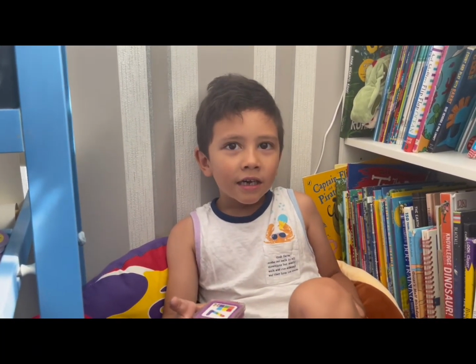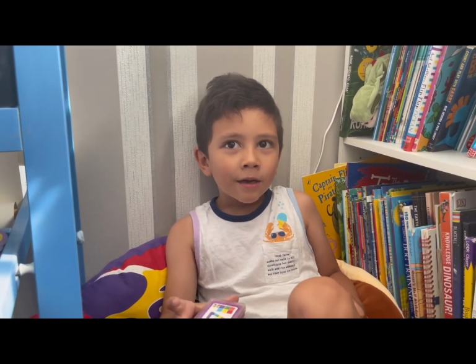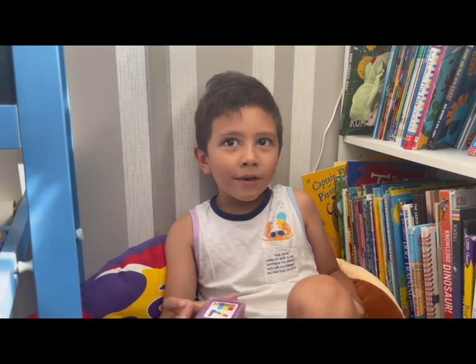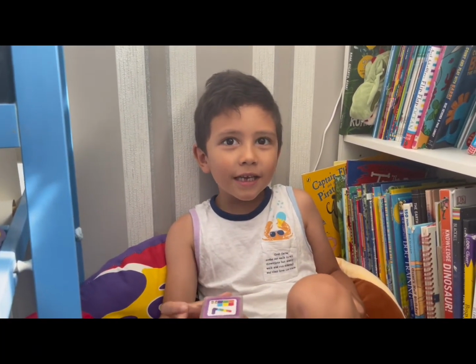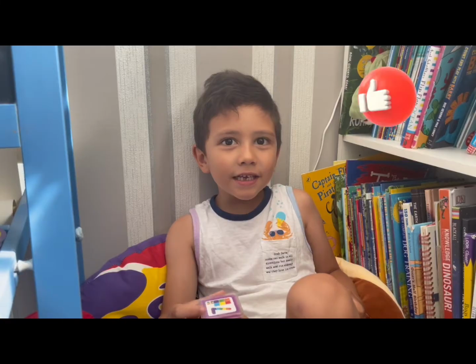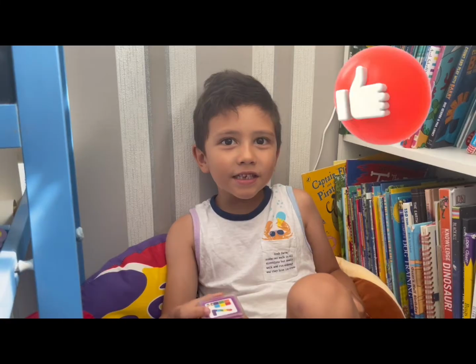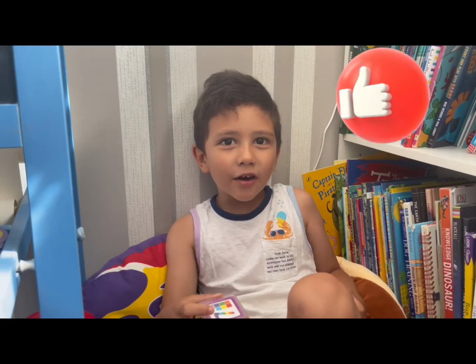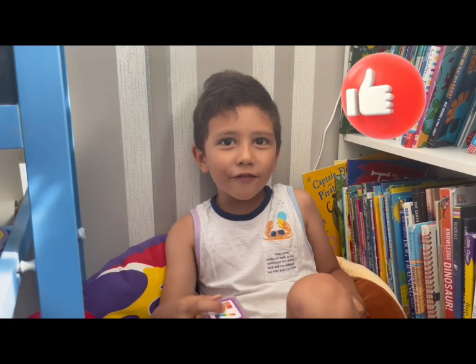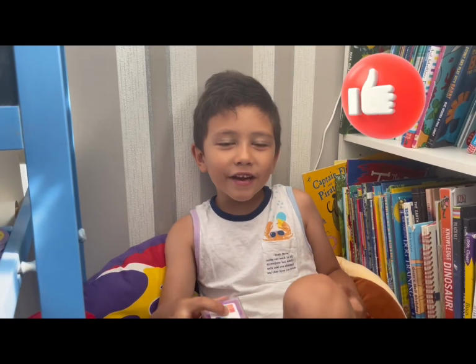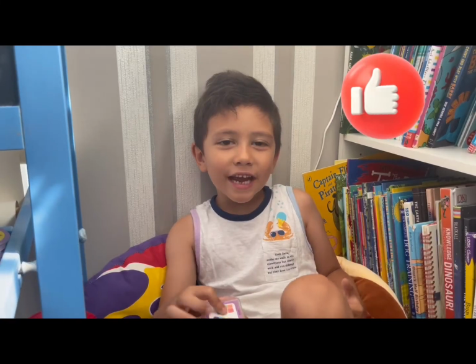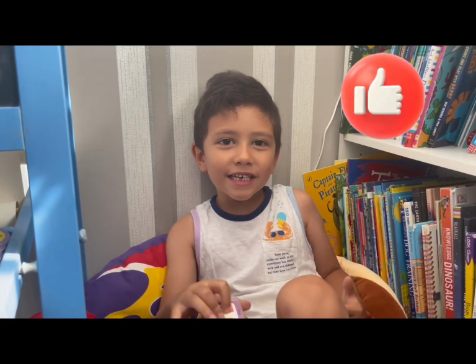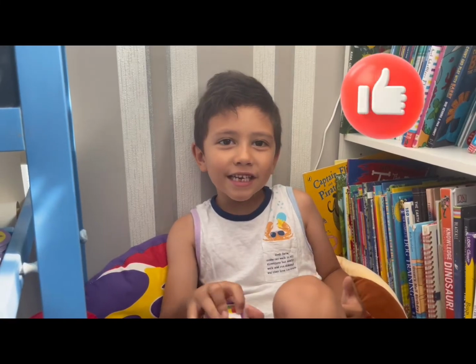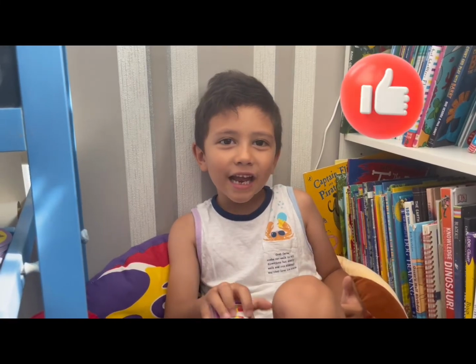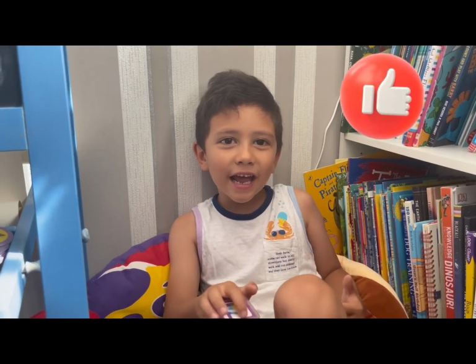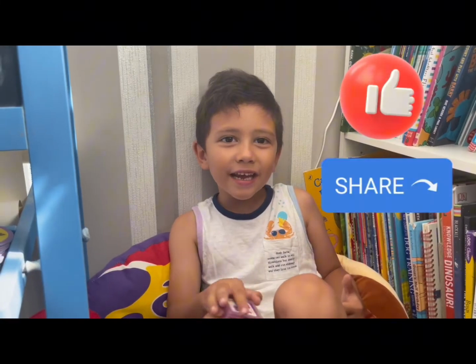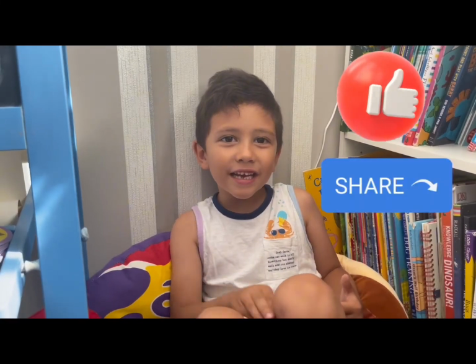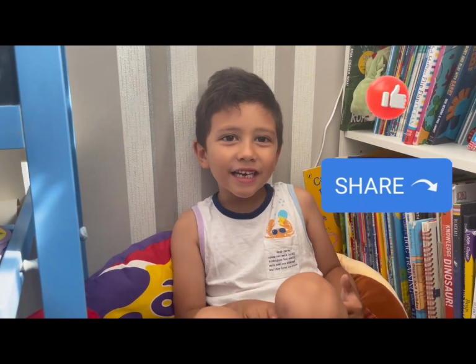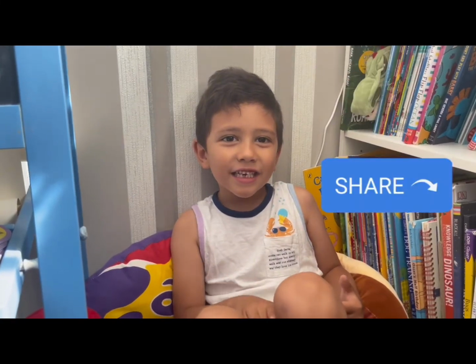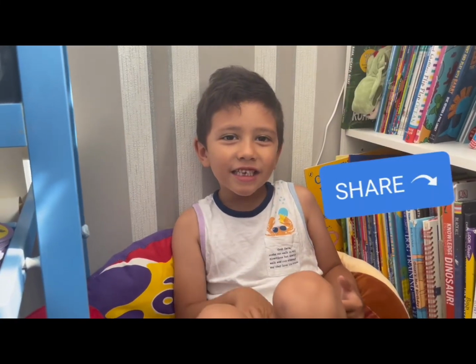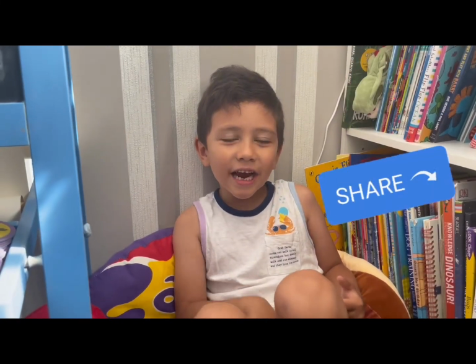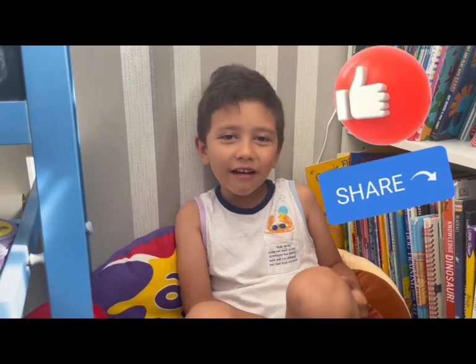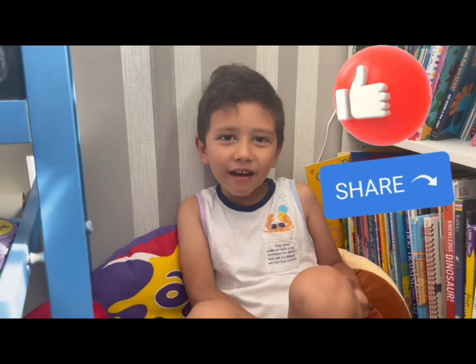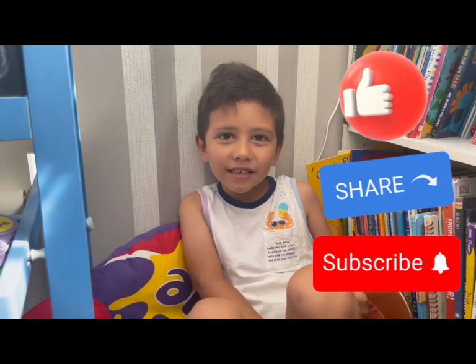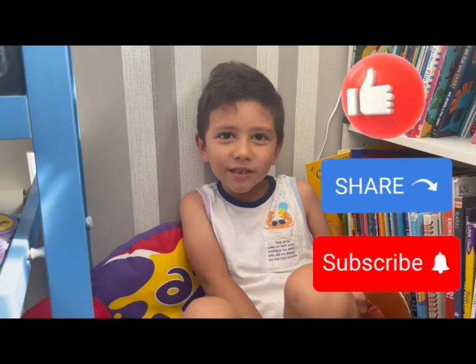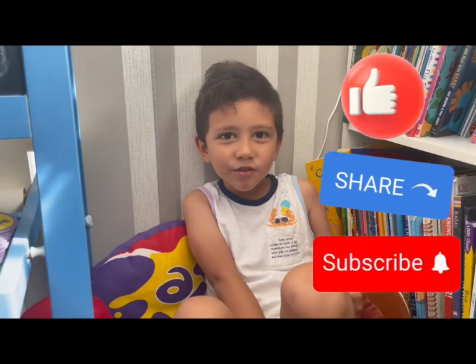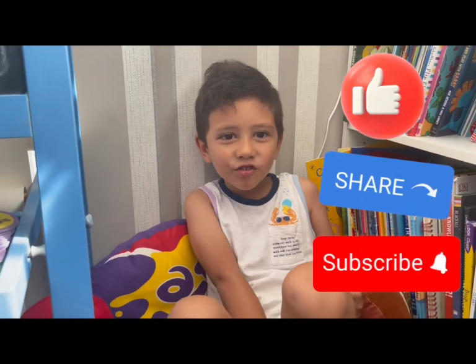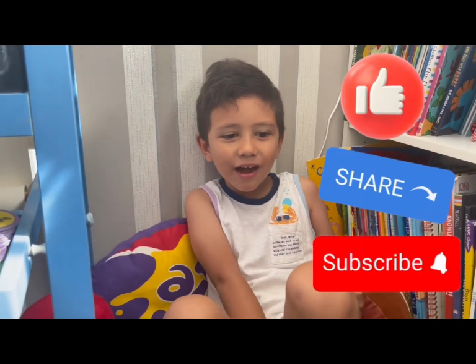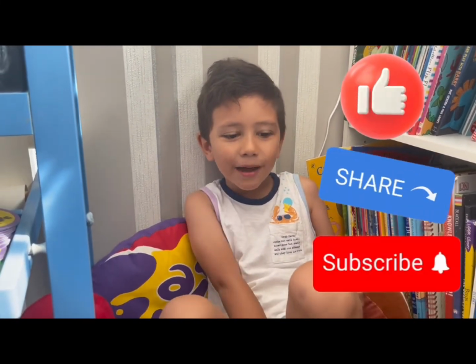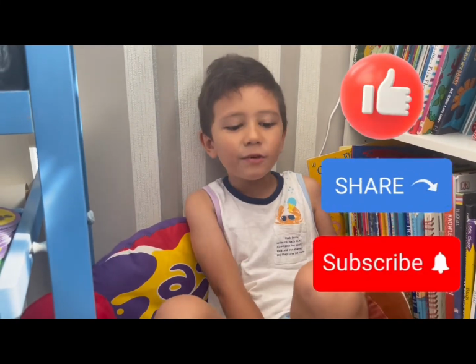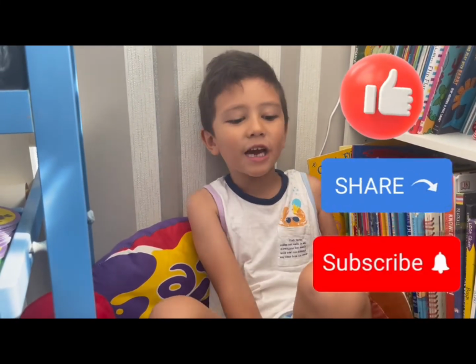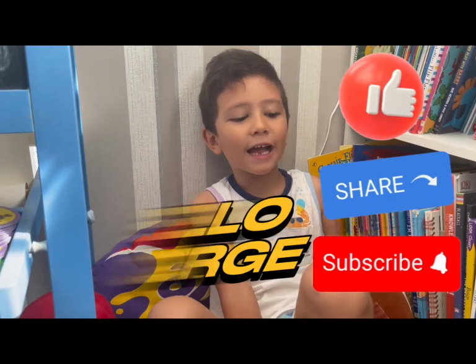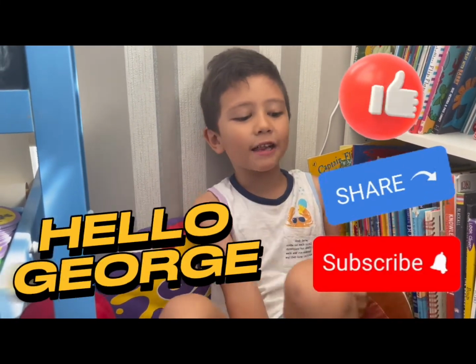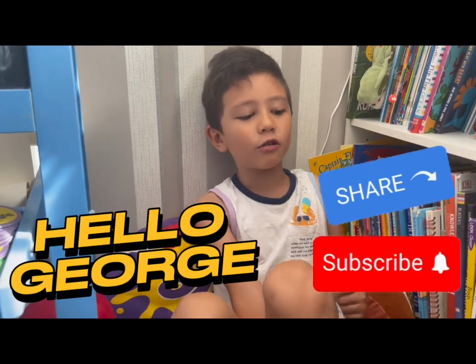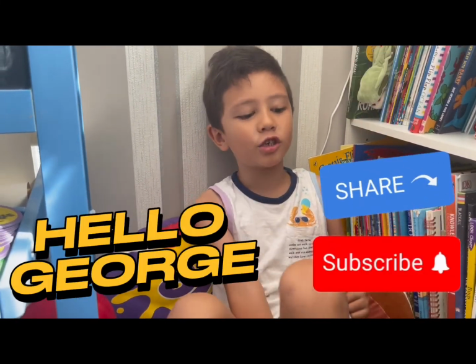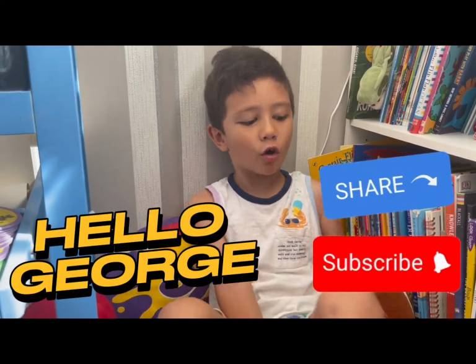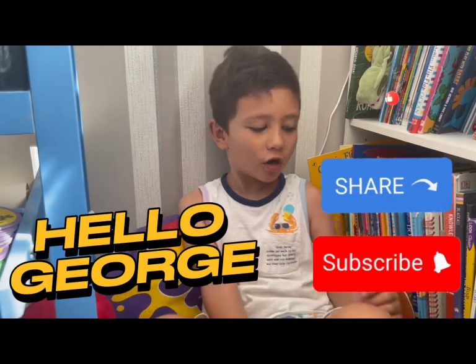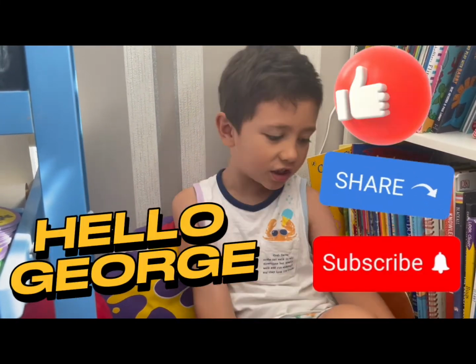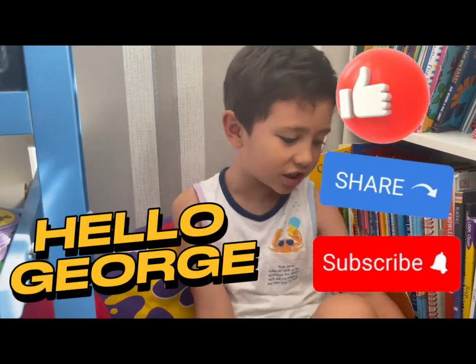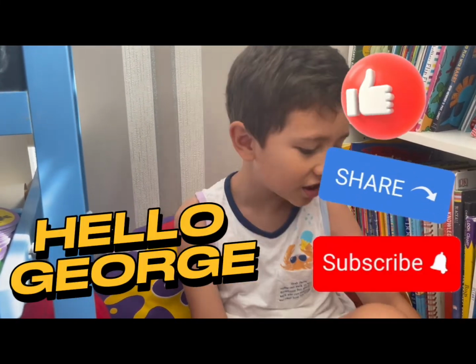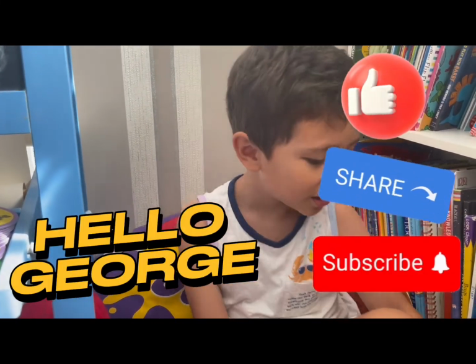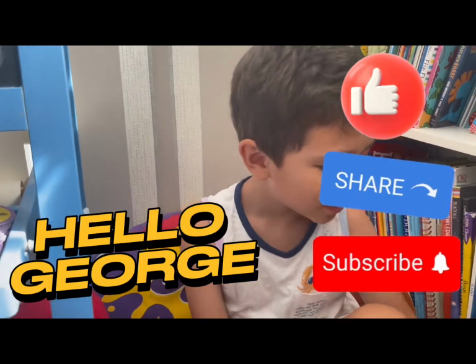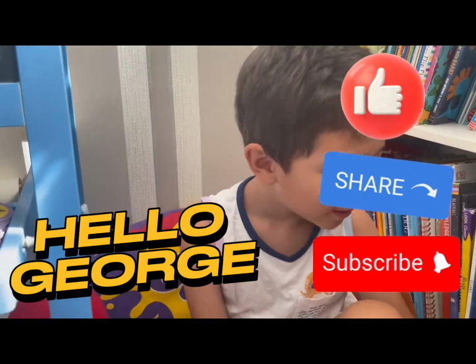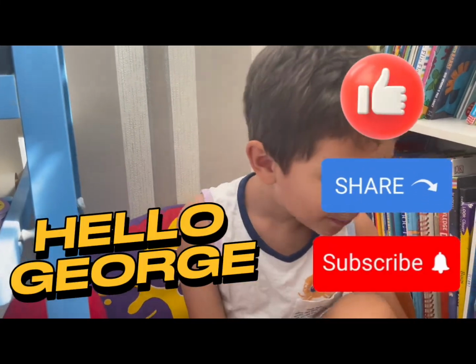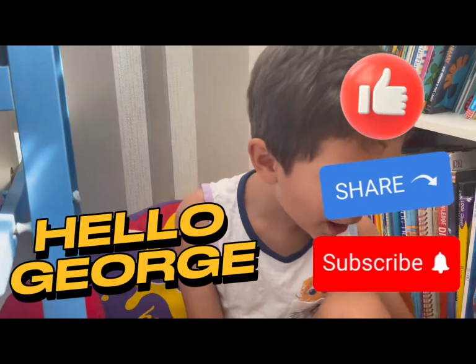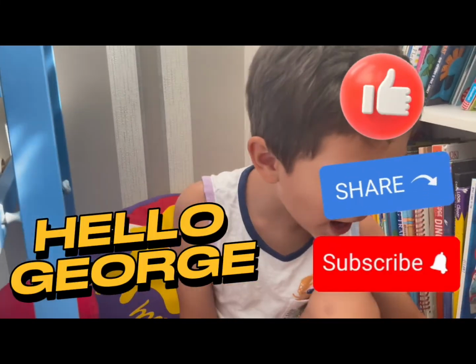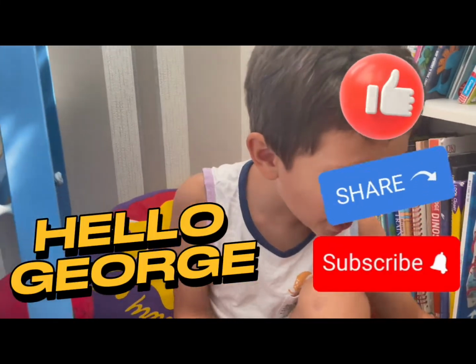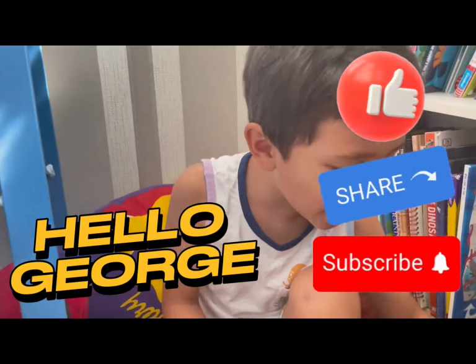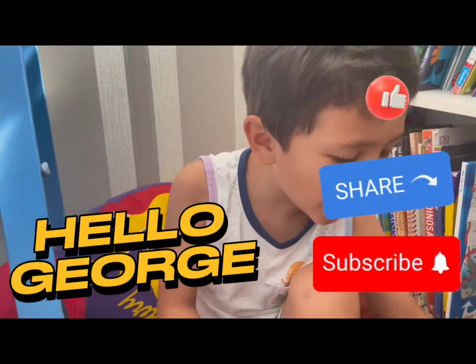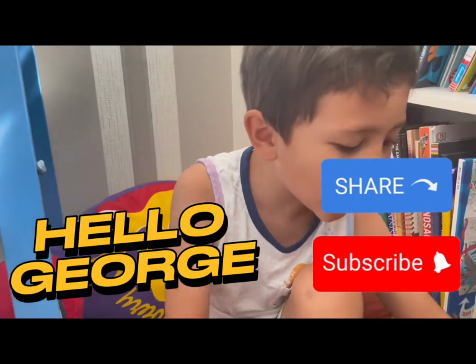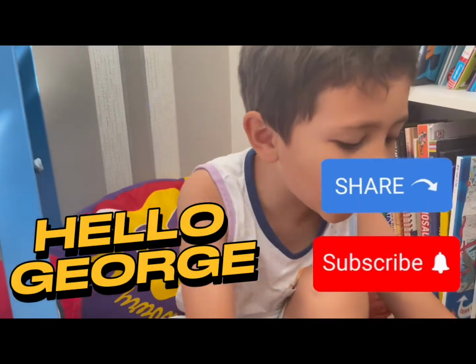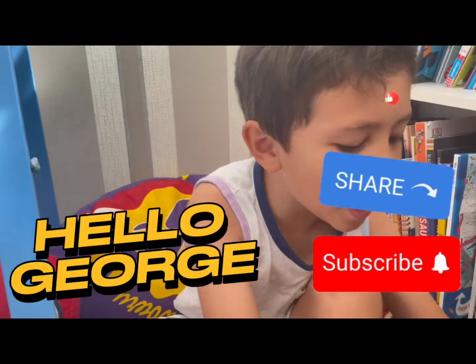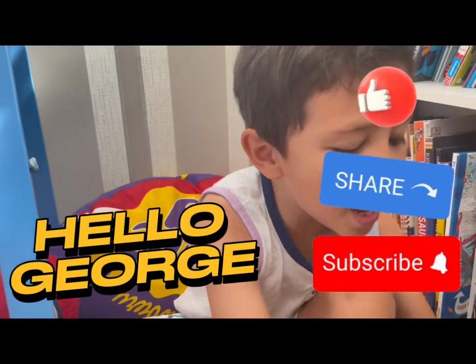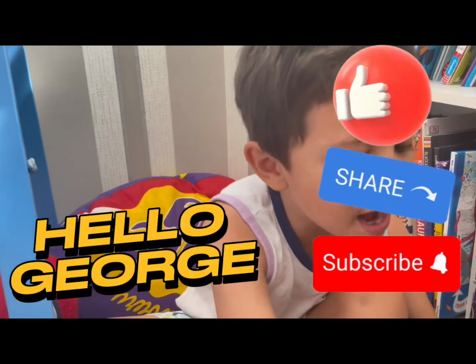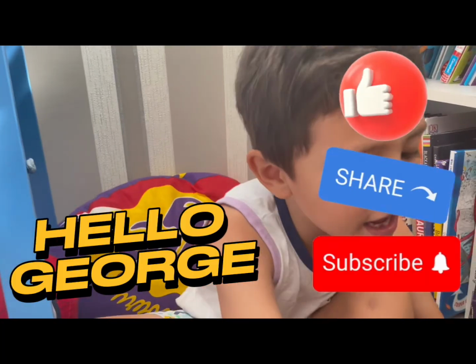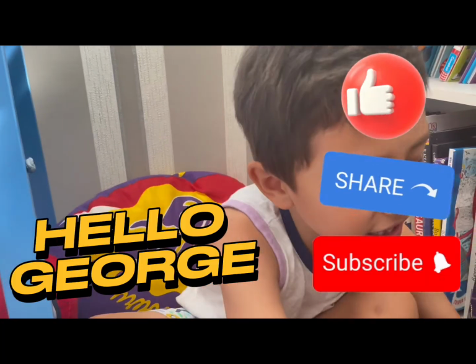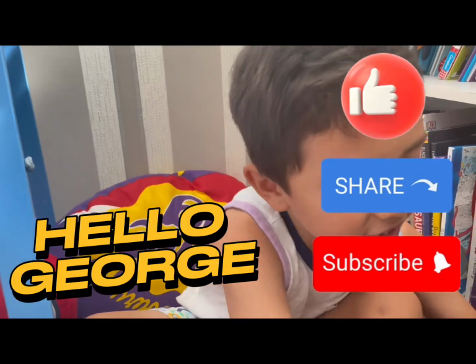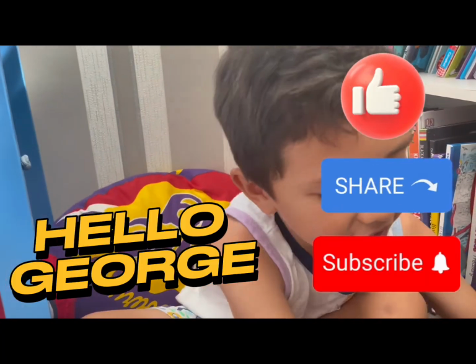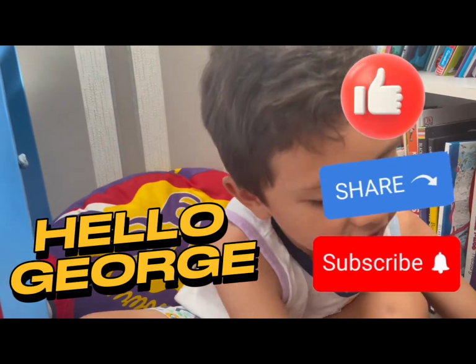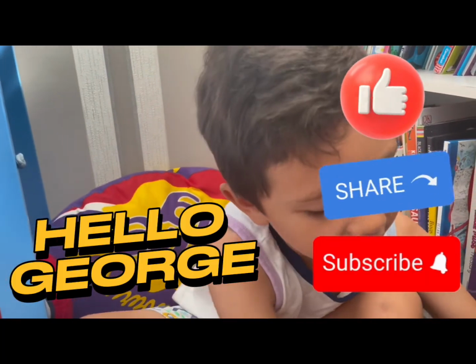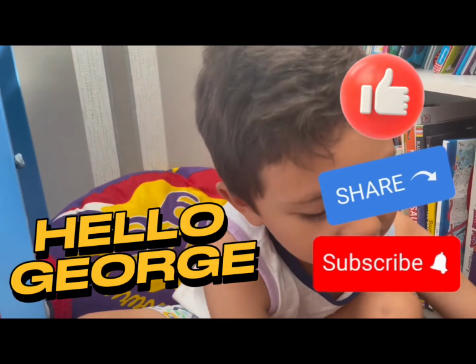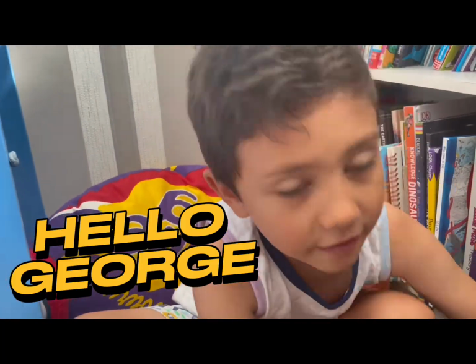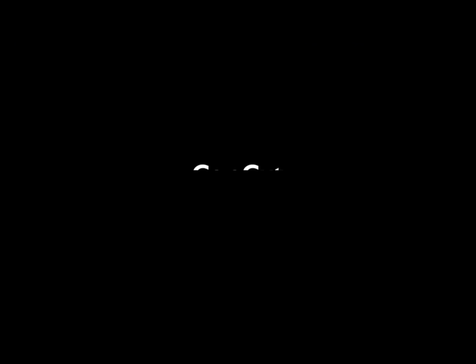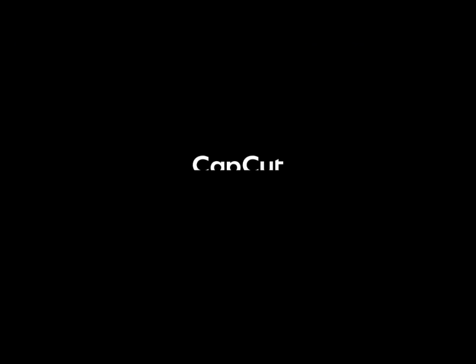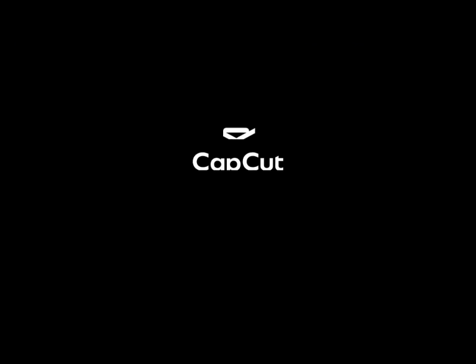Please don't forget to like, share, and subscribe to Hello George. Bye bye!